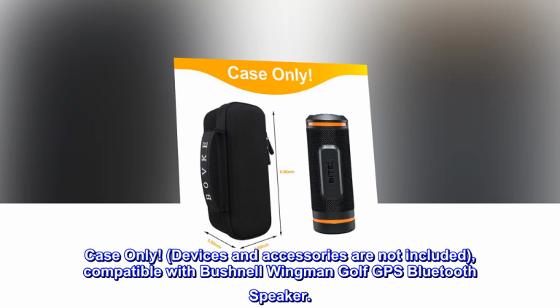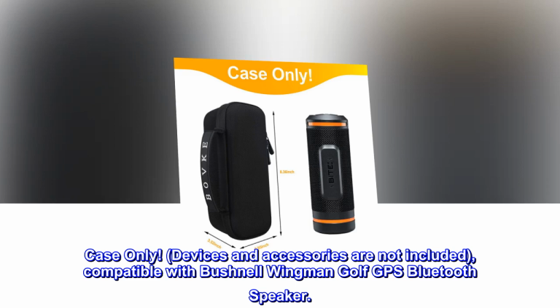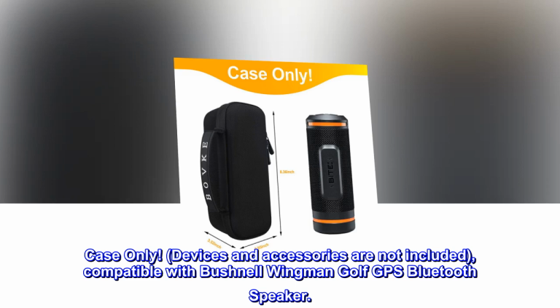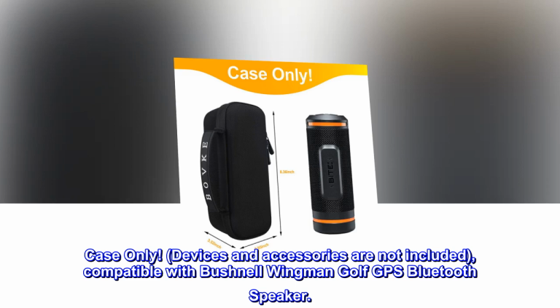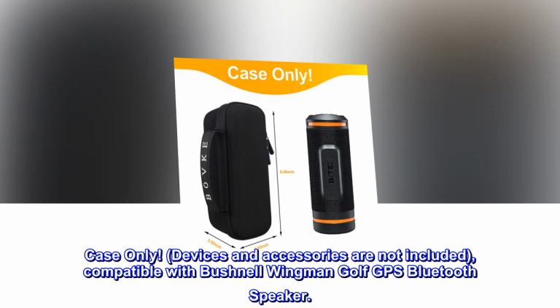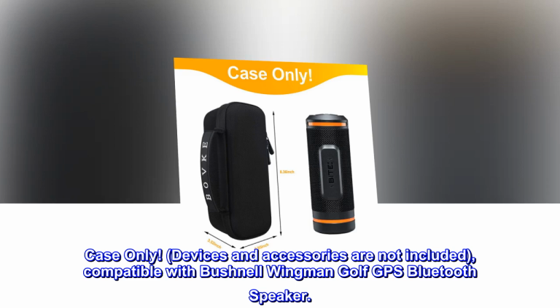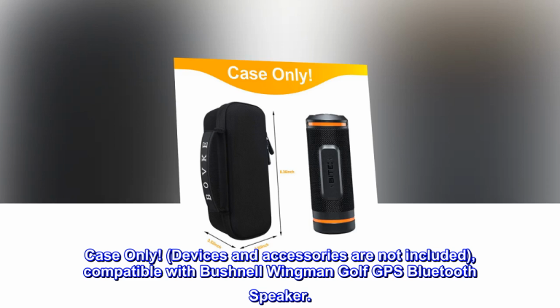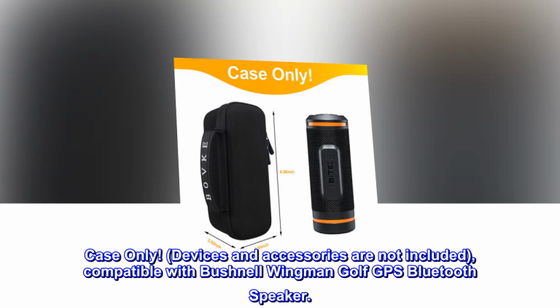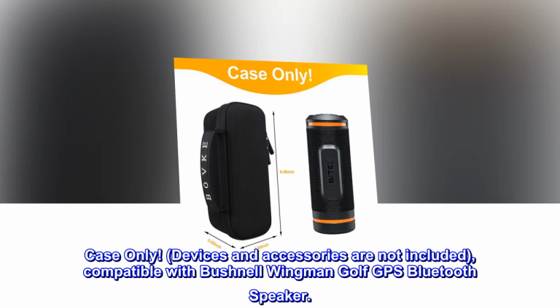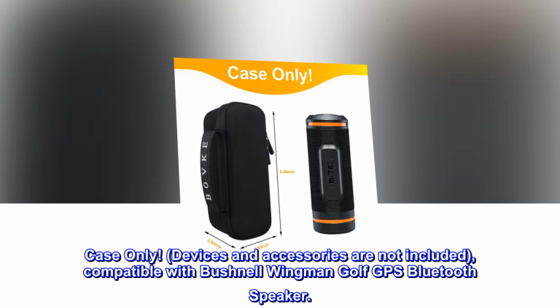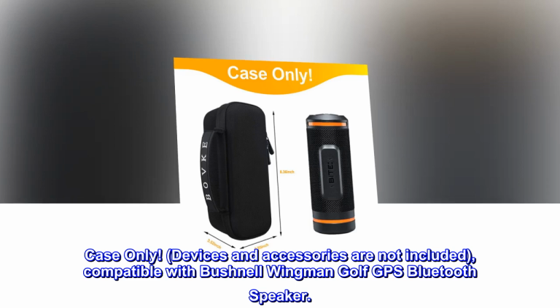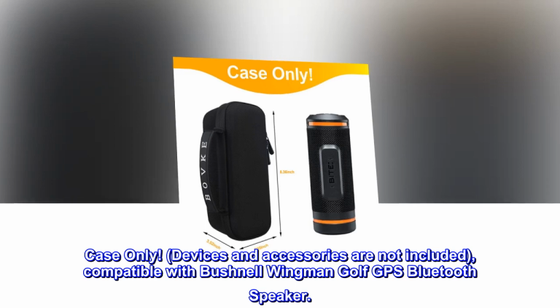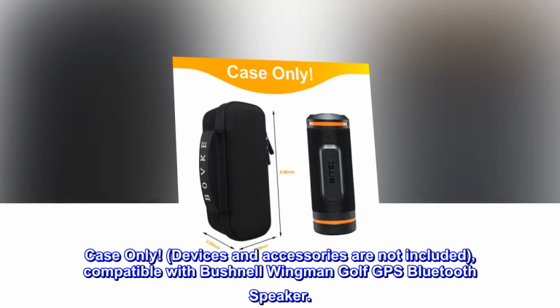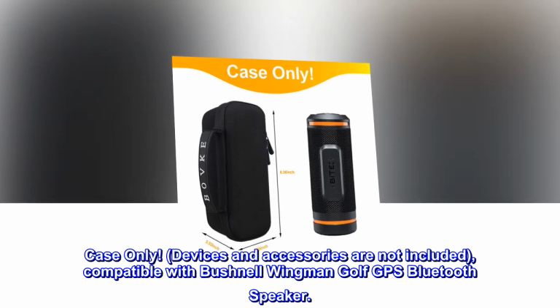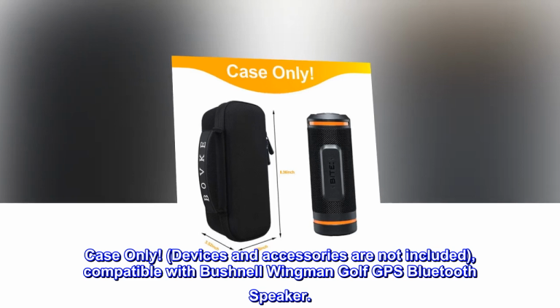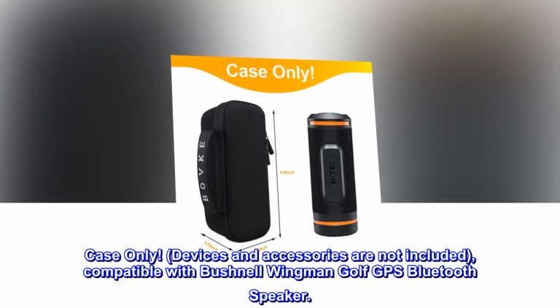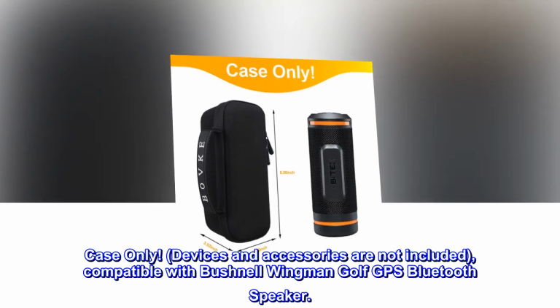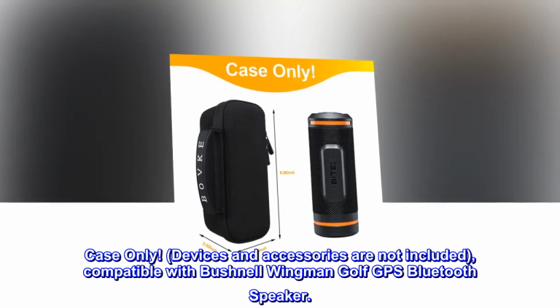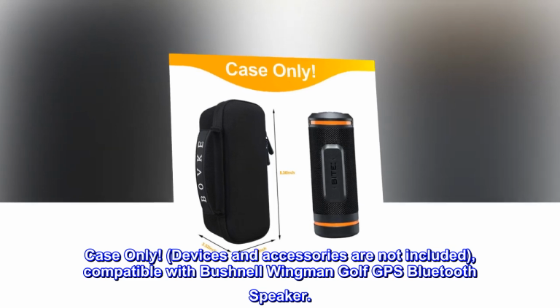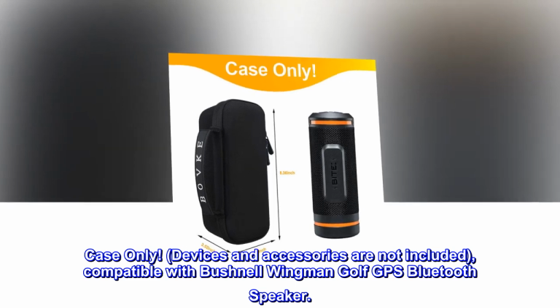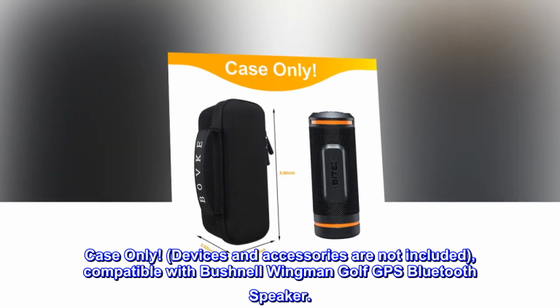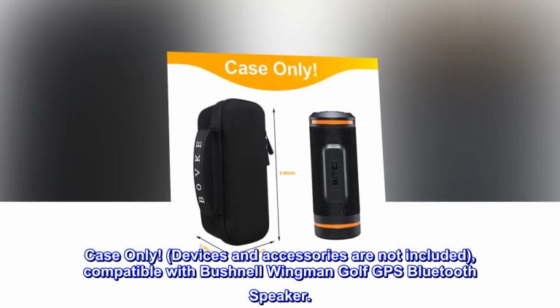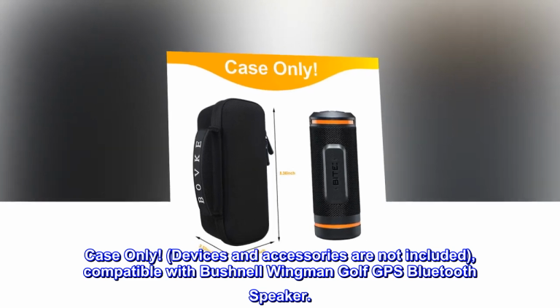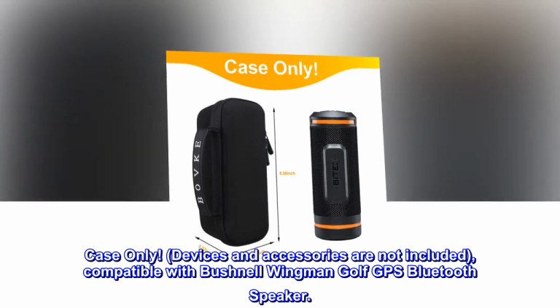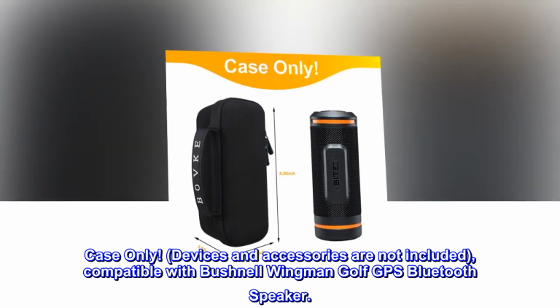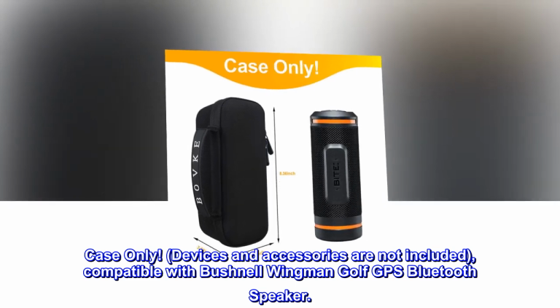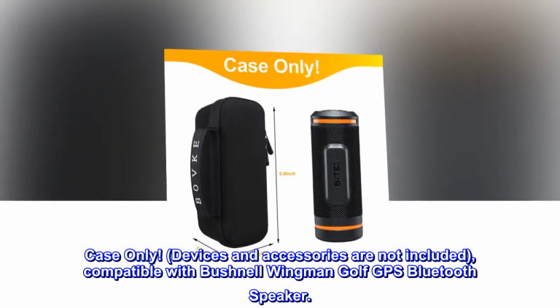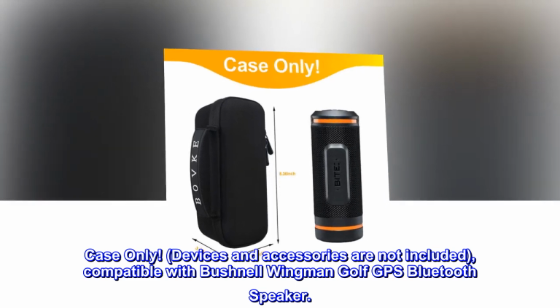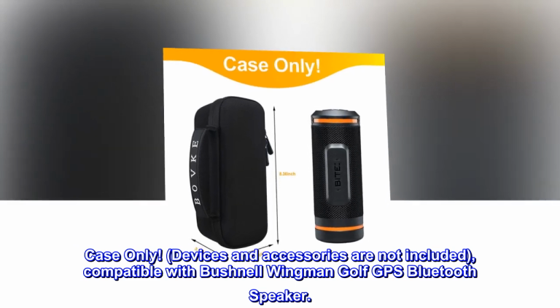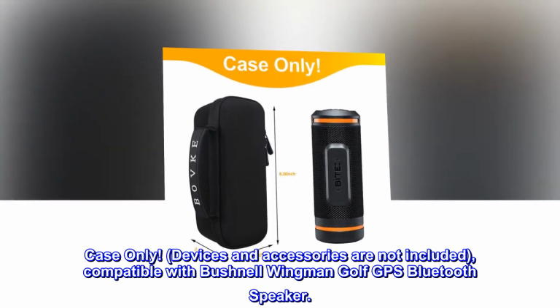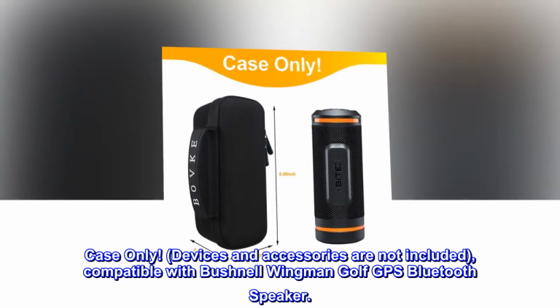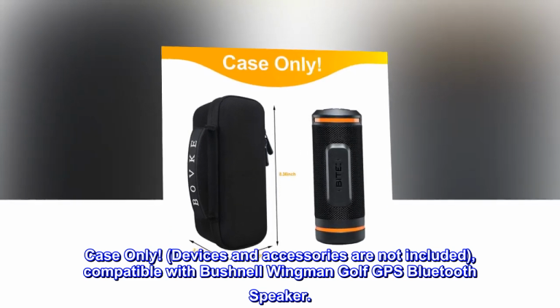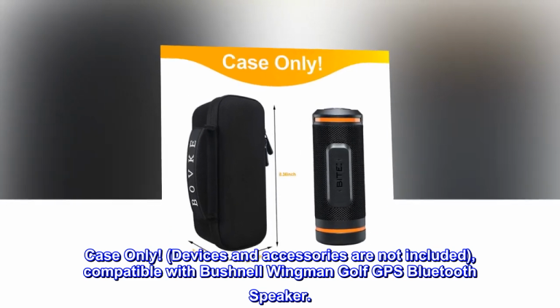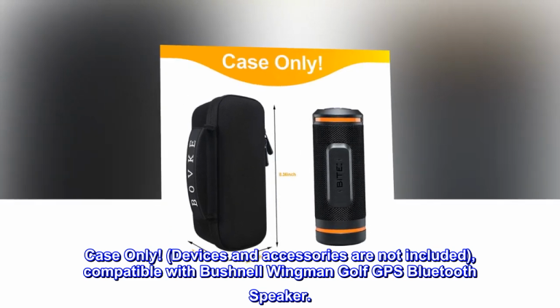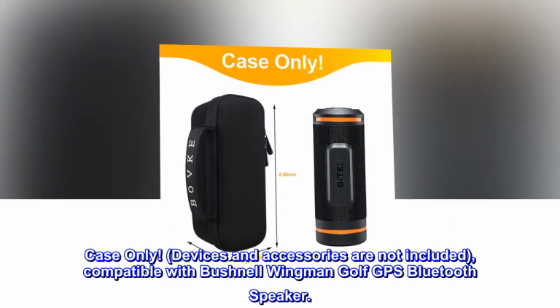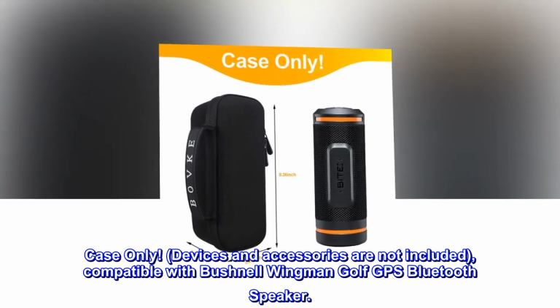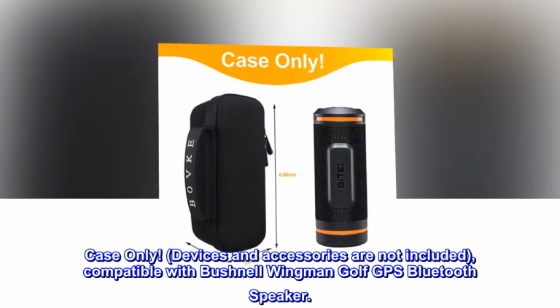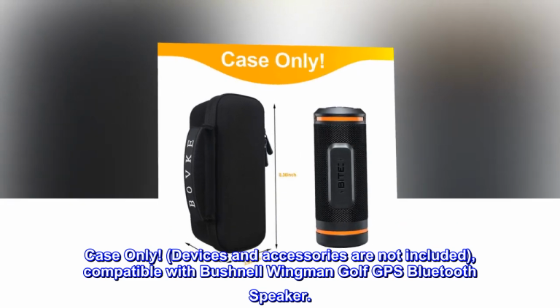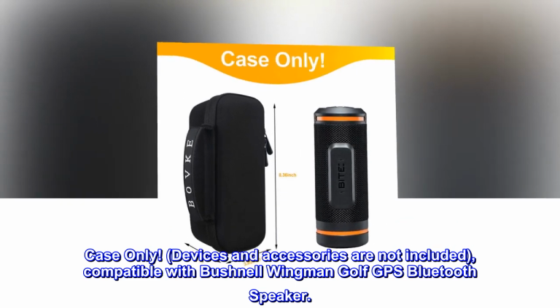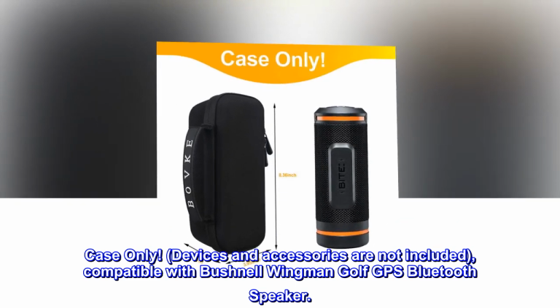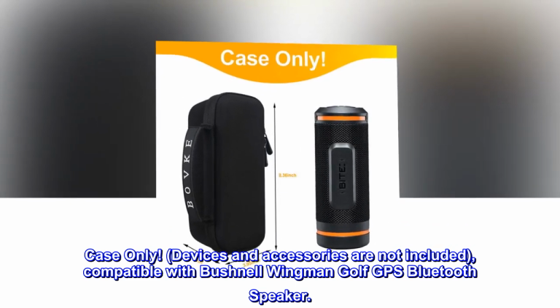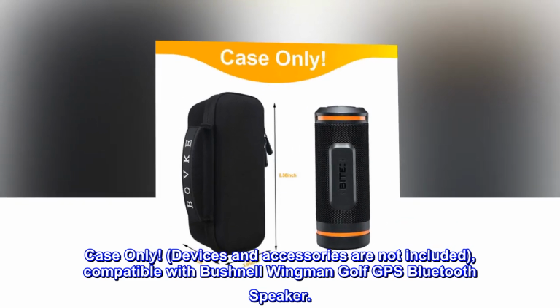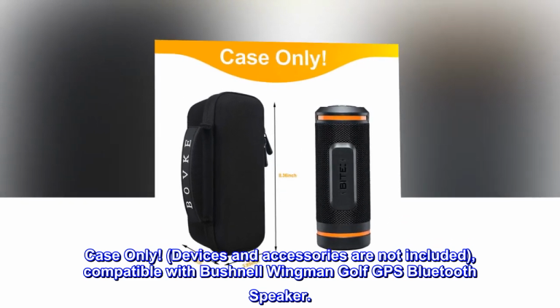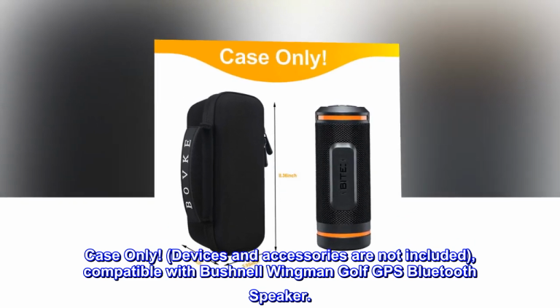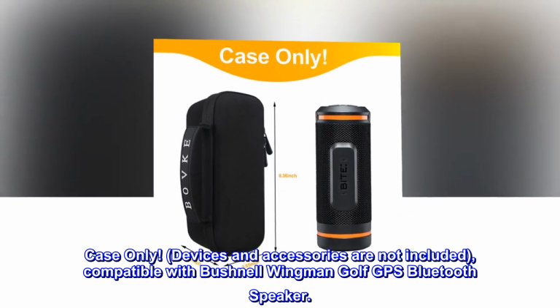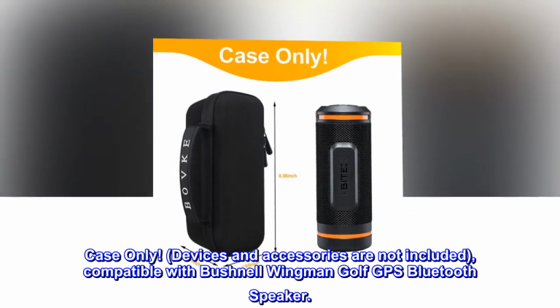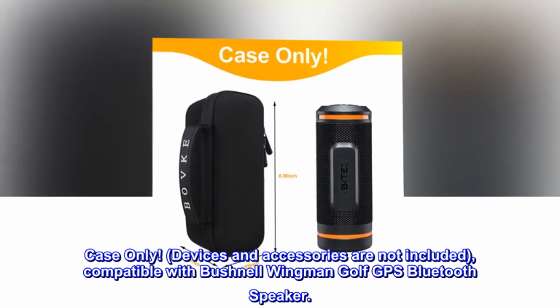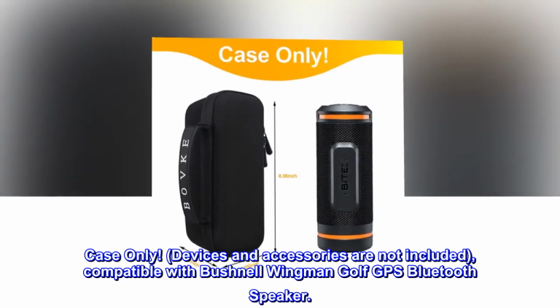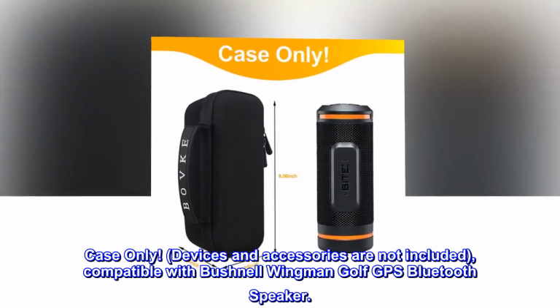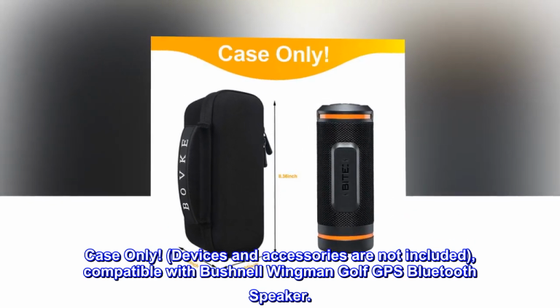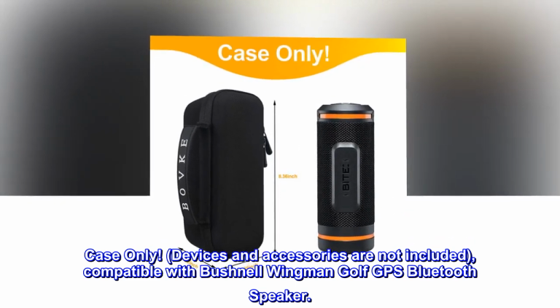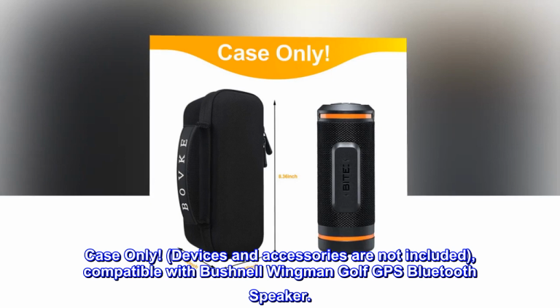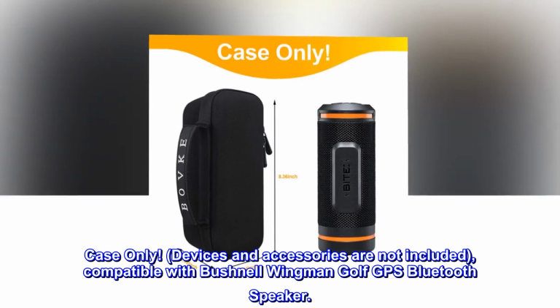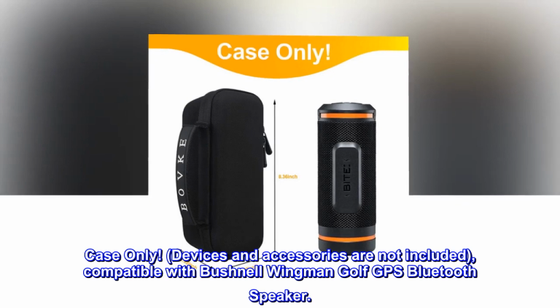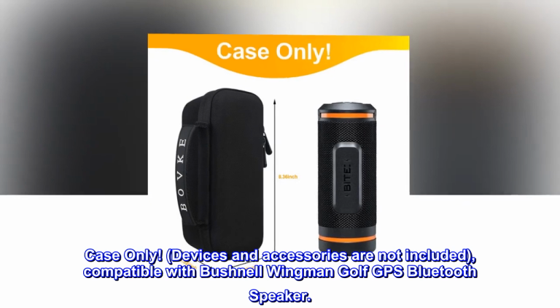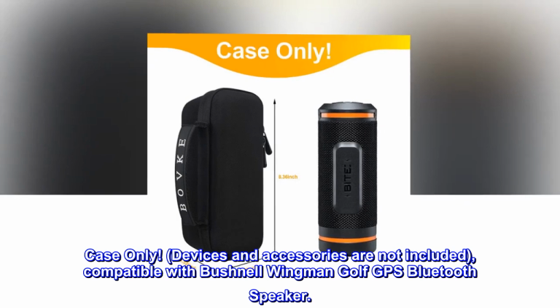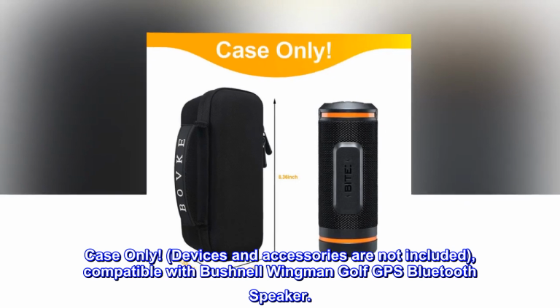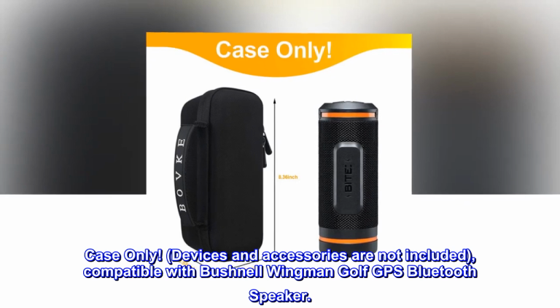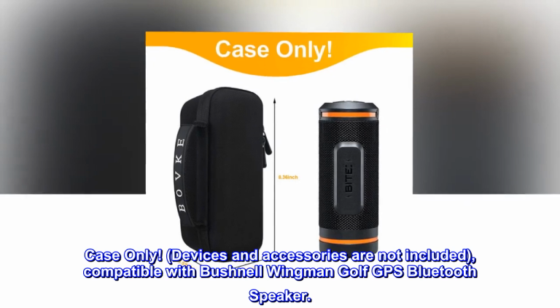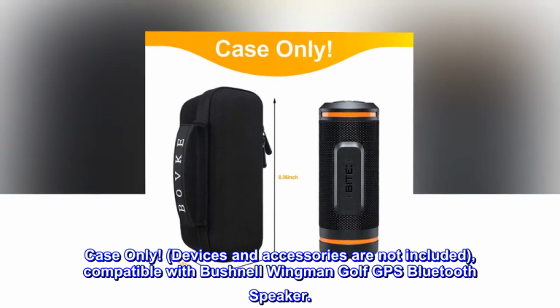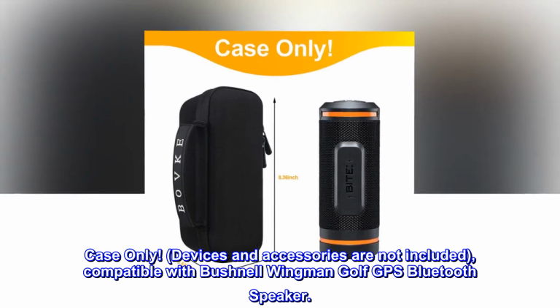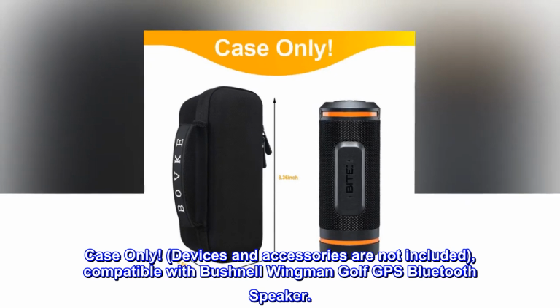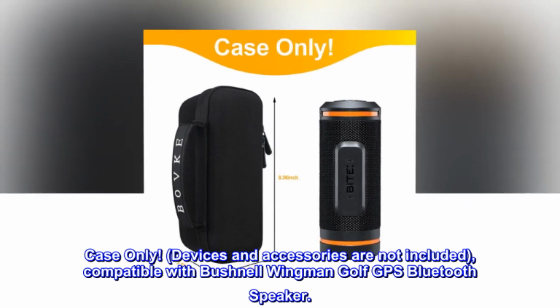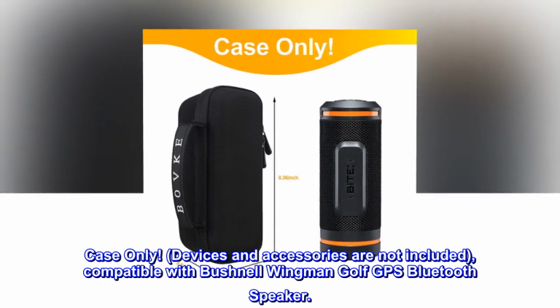Case only. Devices and accessories are not included. Compatible with Bushnell Wingman Golf GPS Bluetooth Speaker.